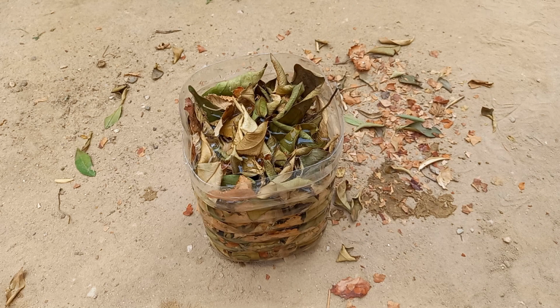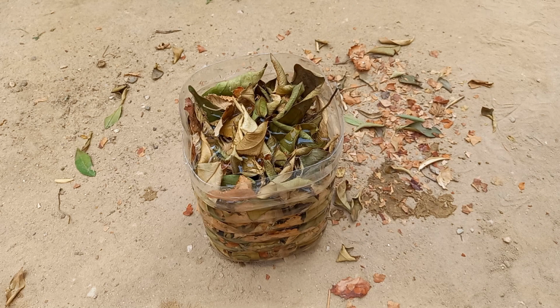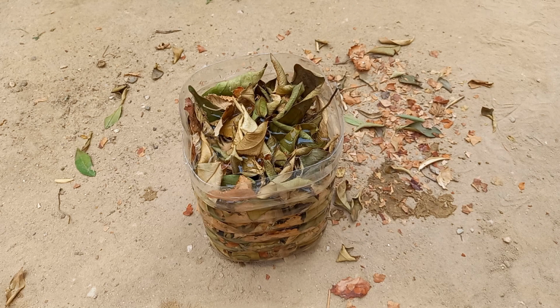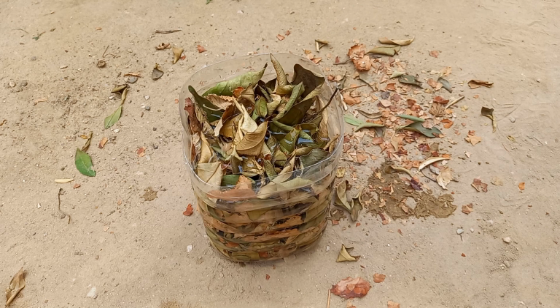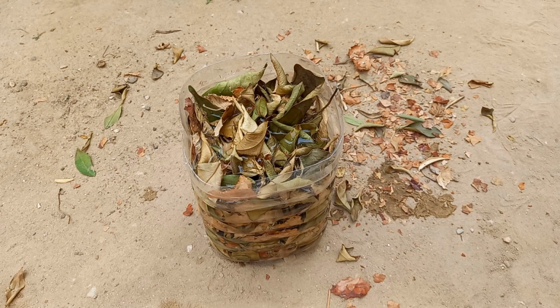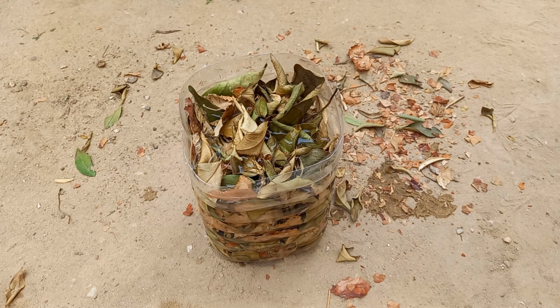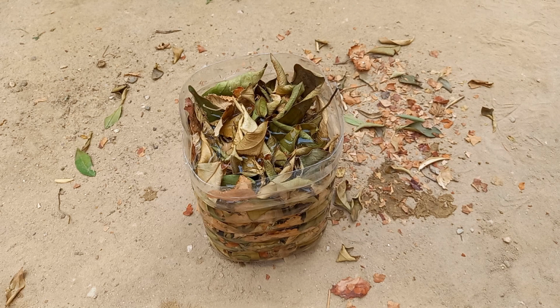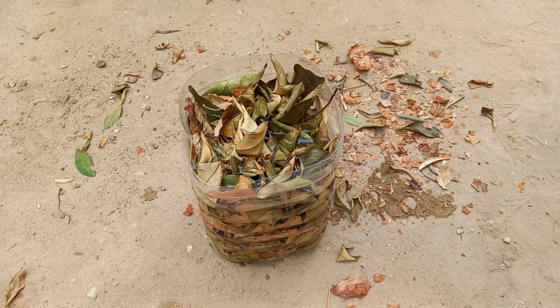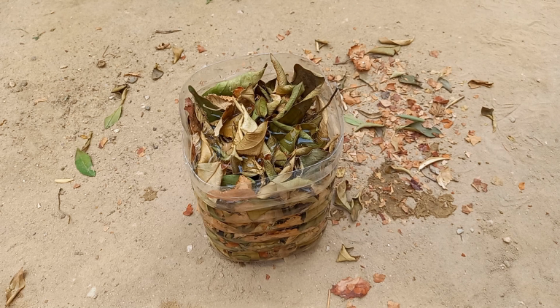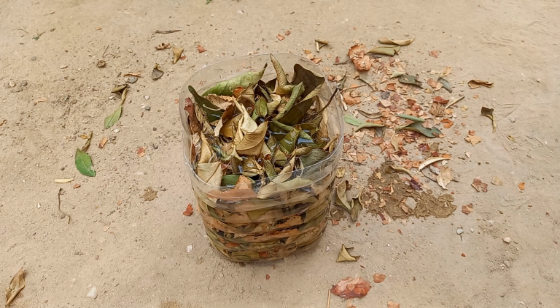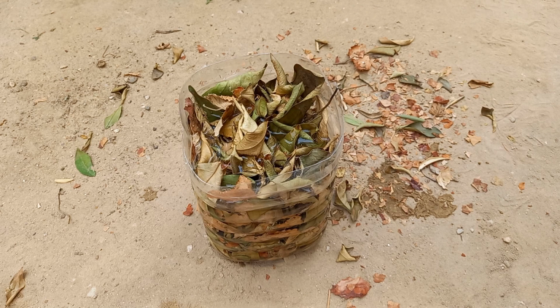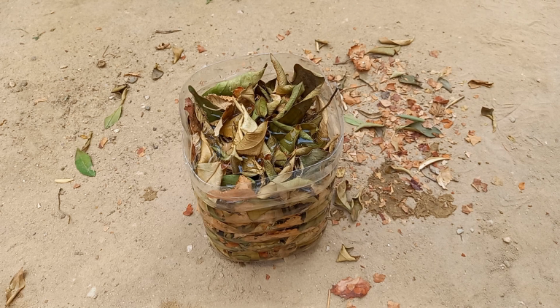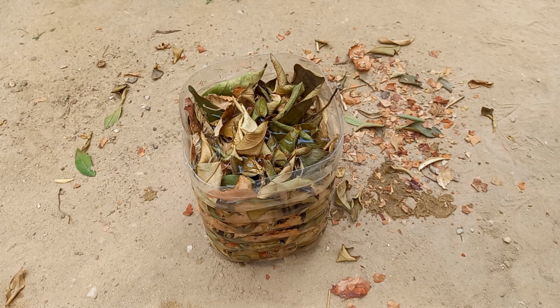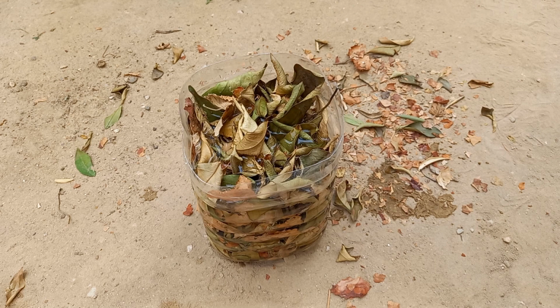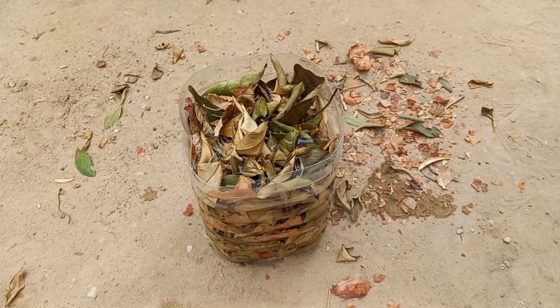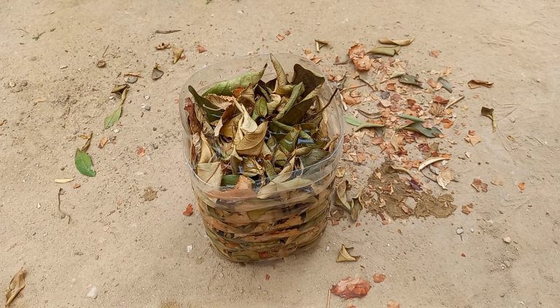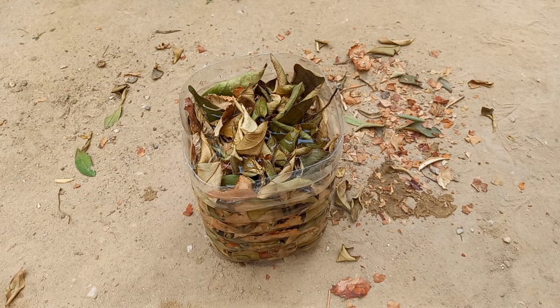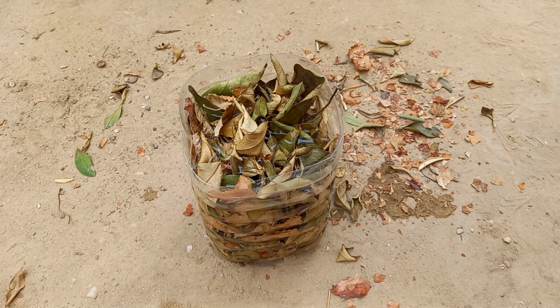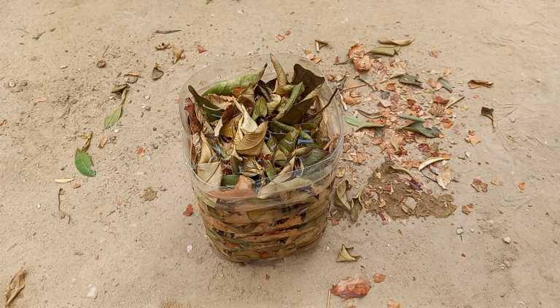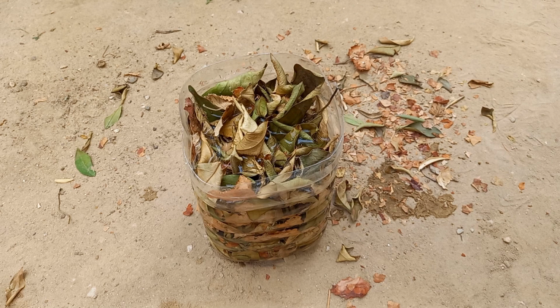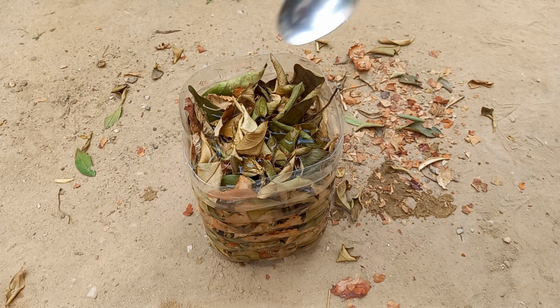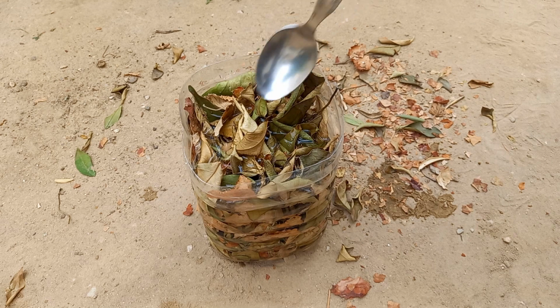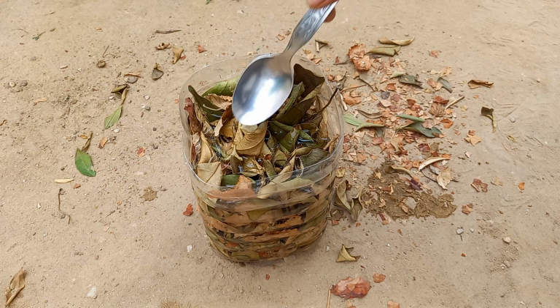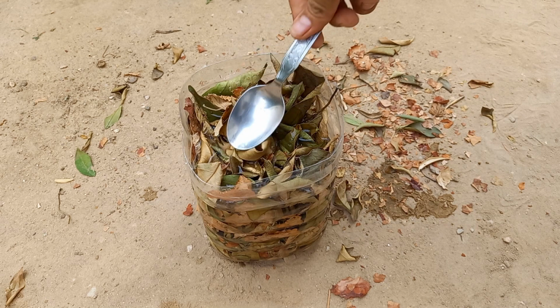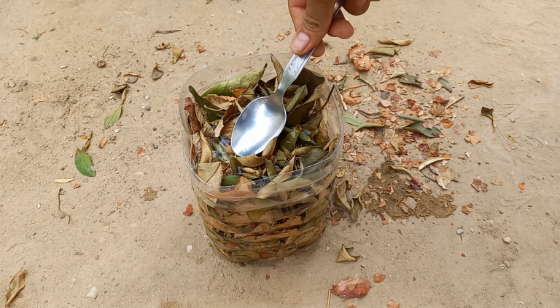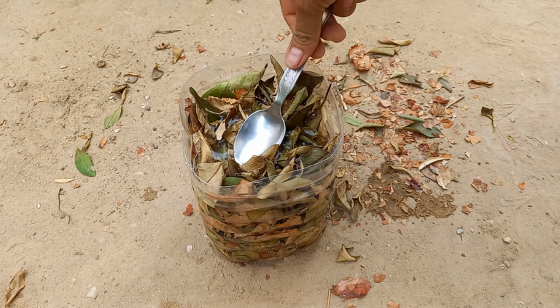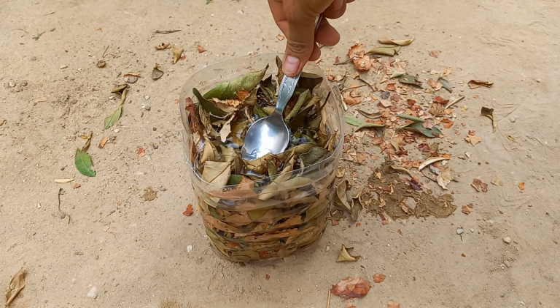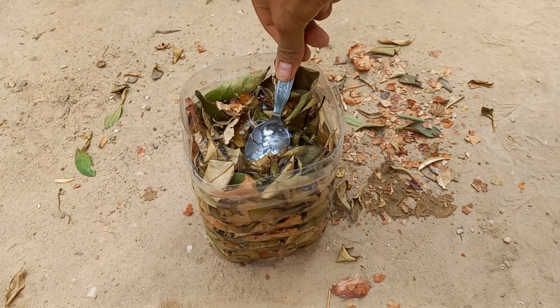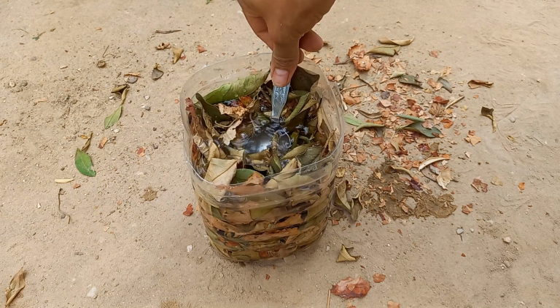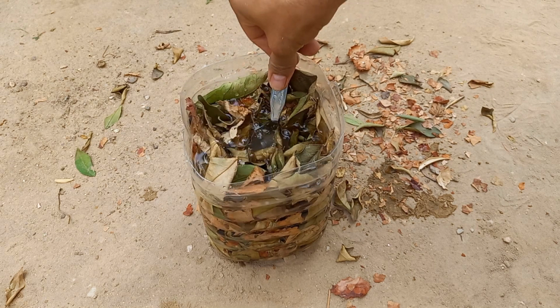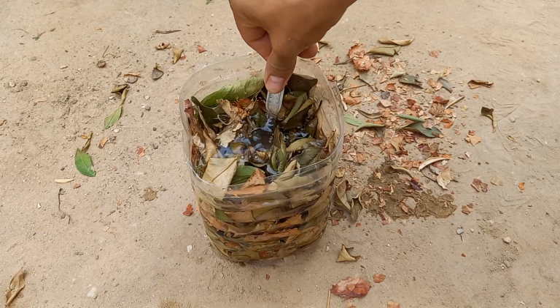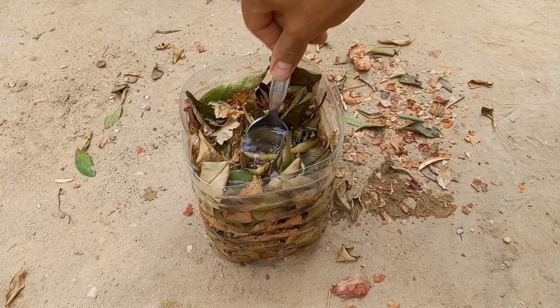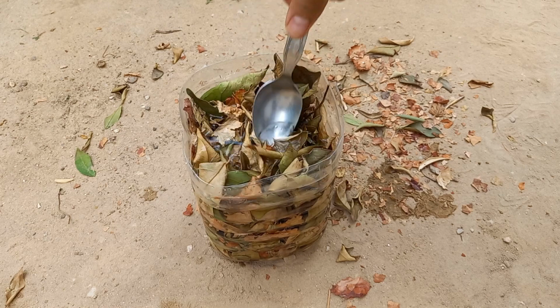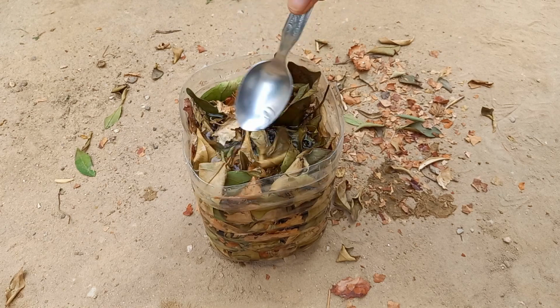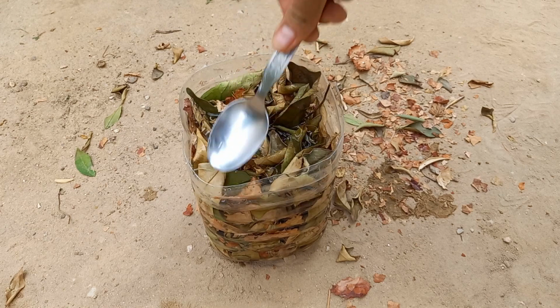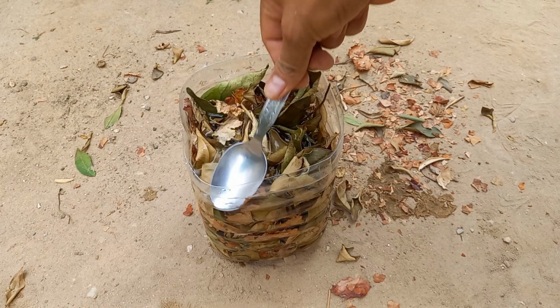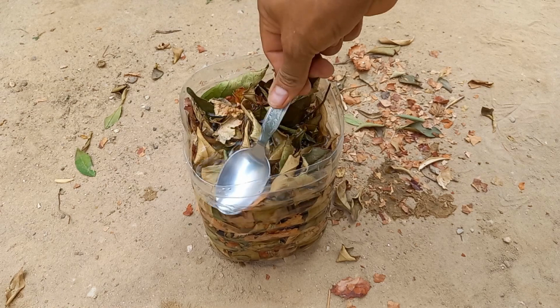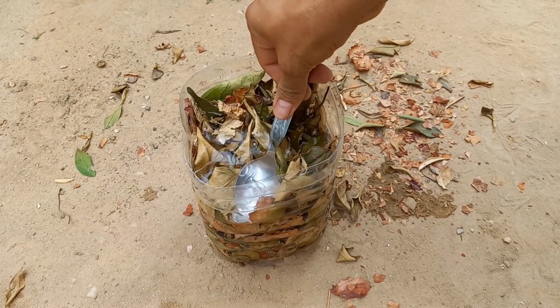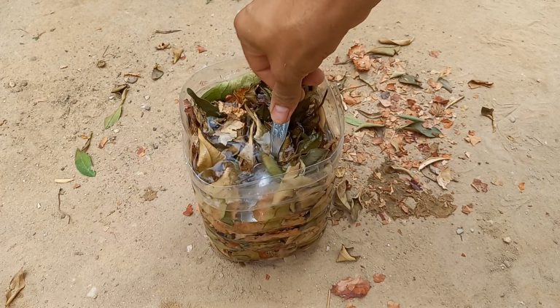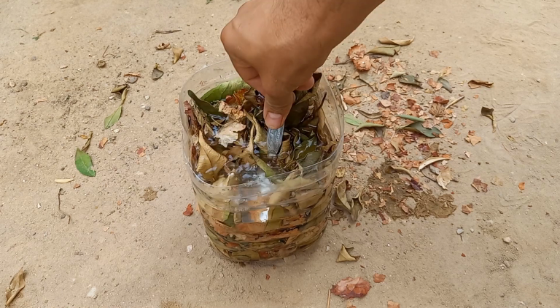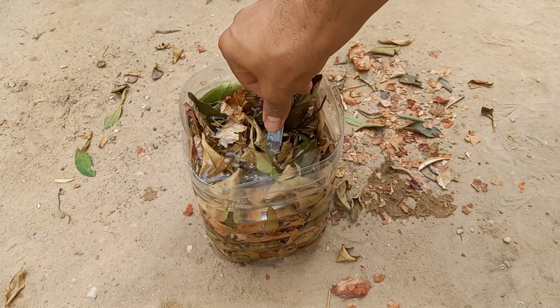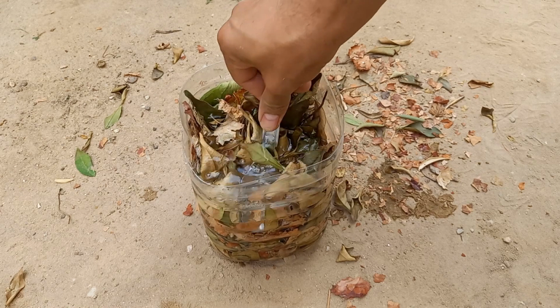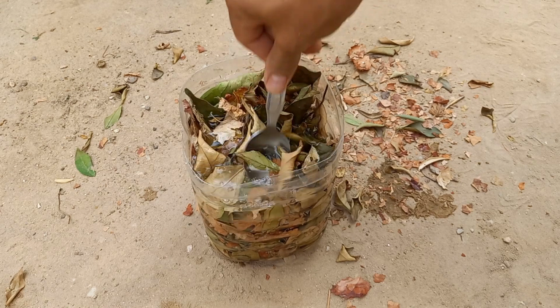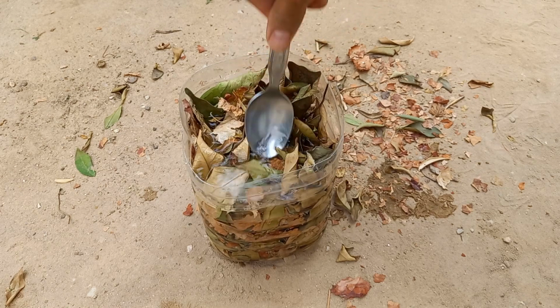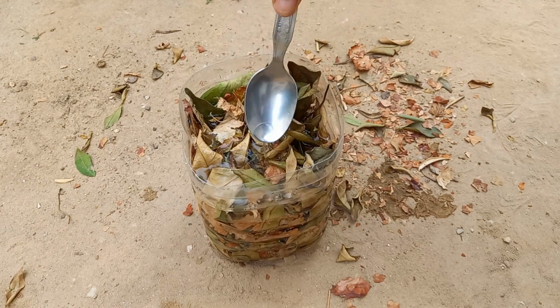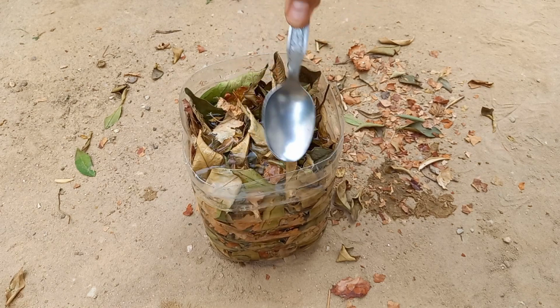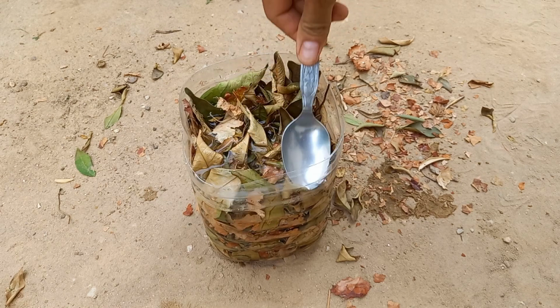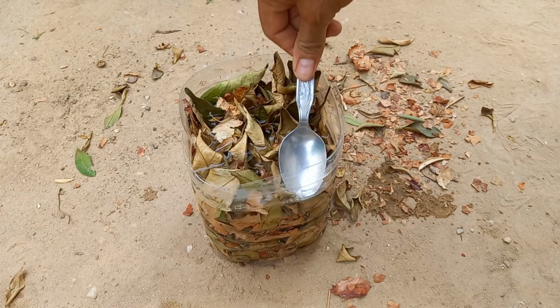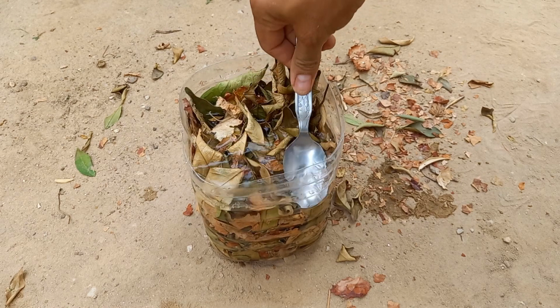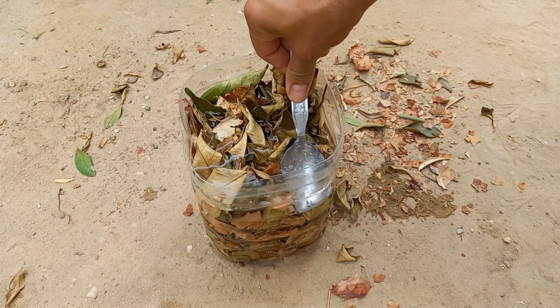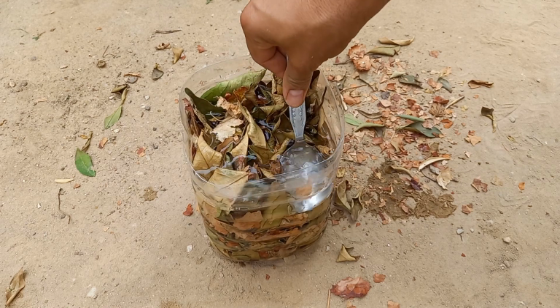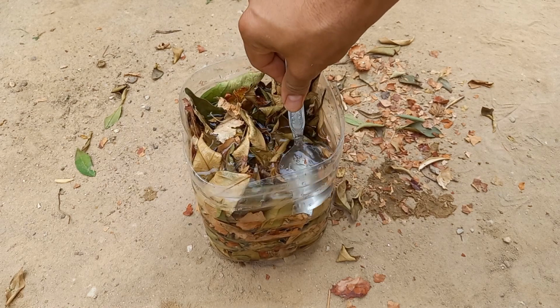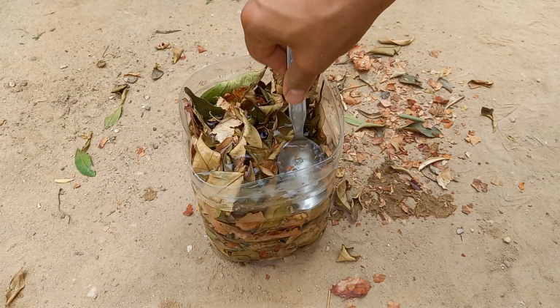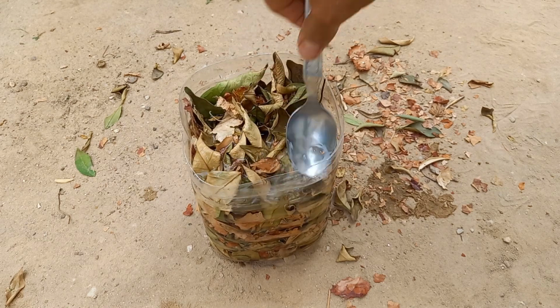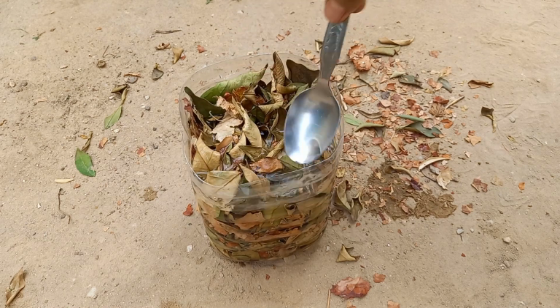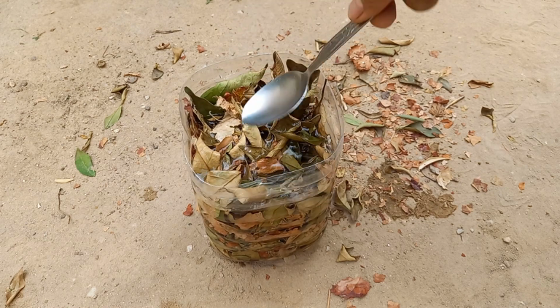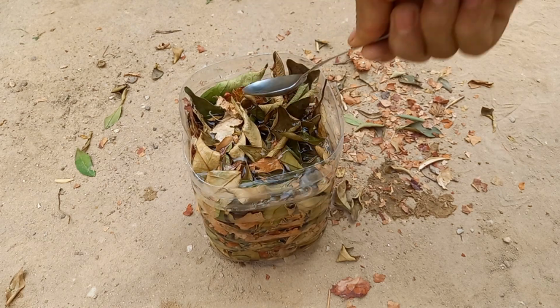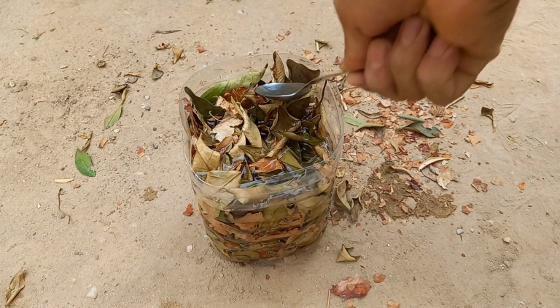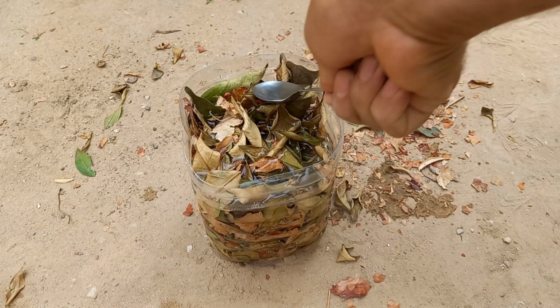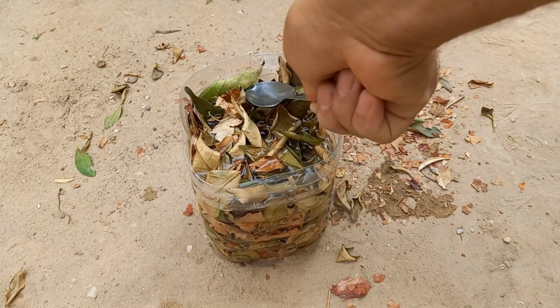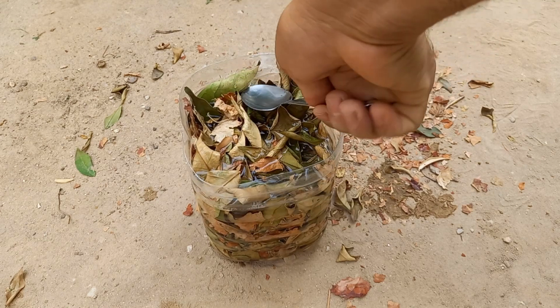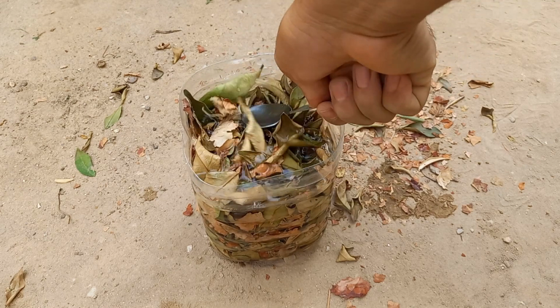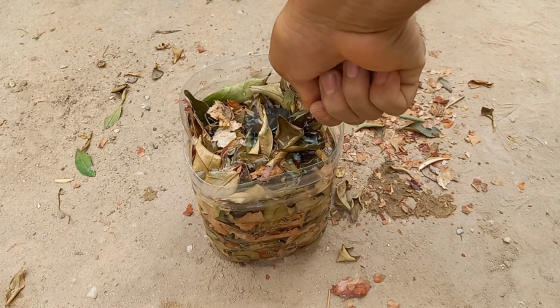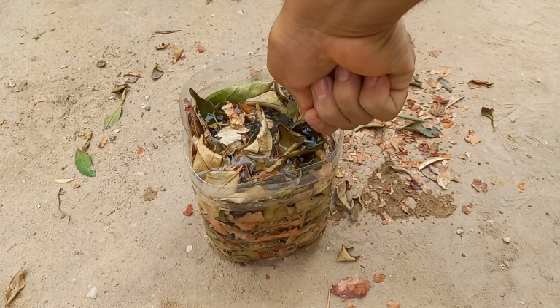Allow the leaves to soak for about 24 to 48 hours. This time allows the nutrients to leach into the water.